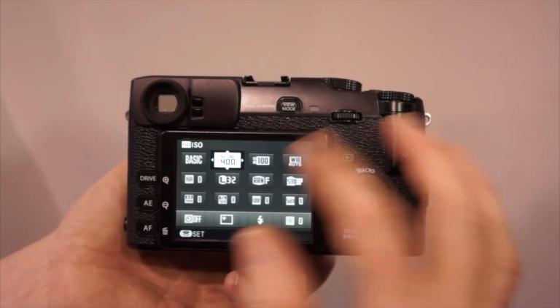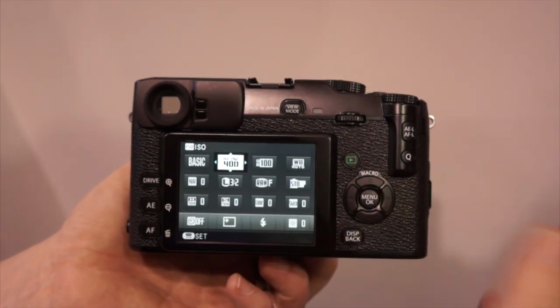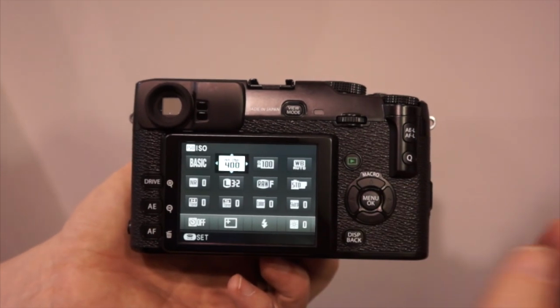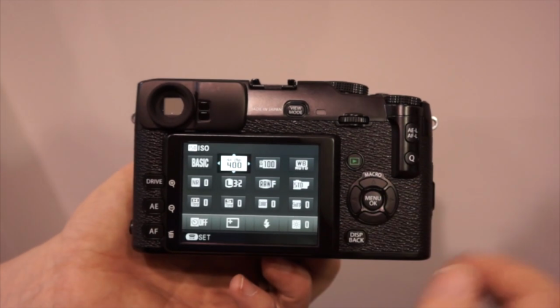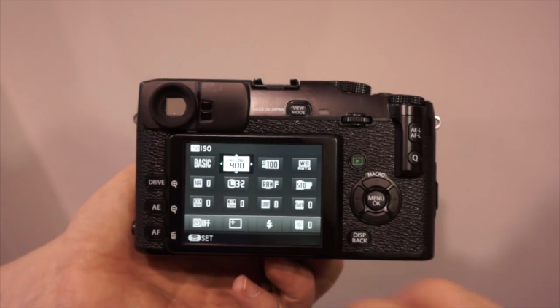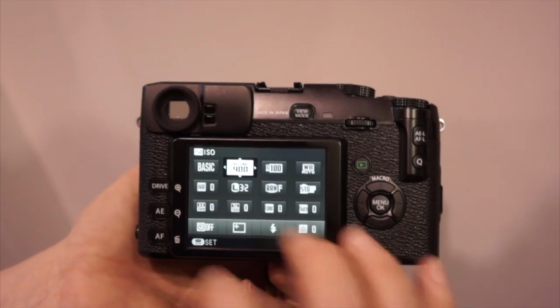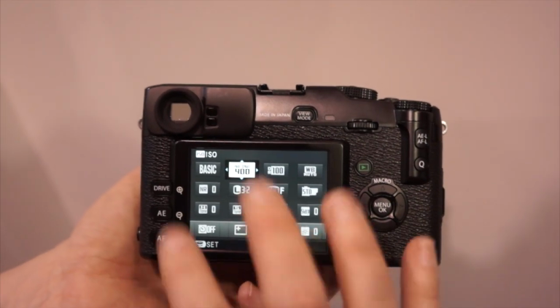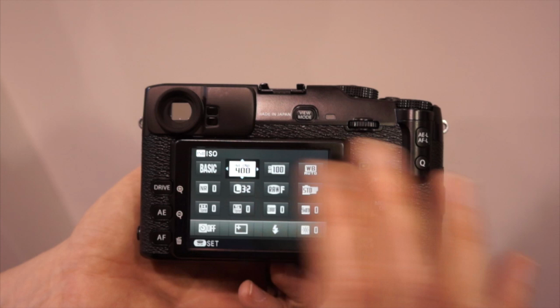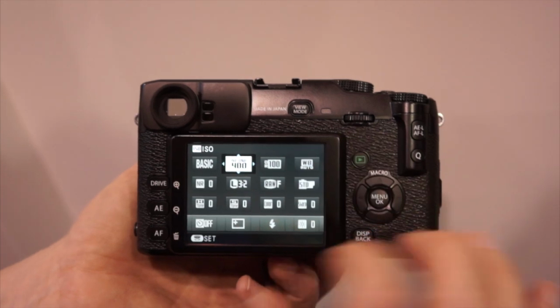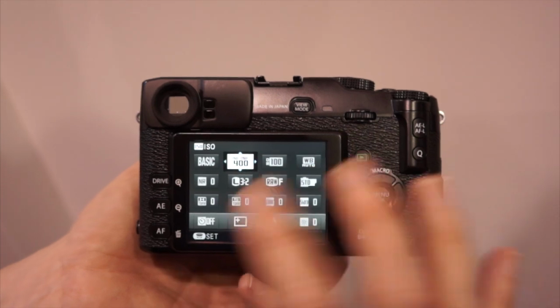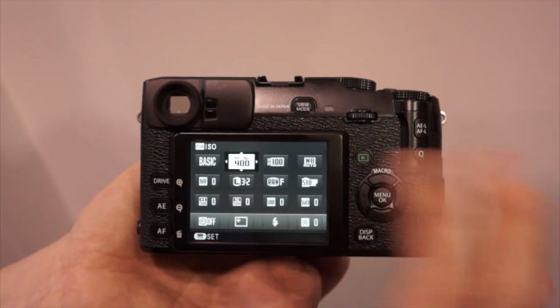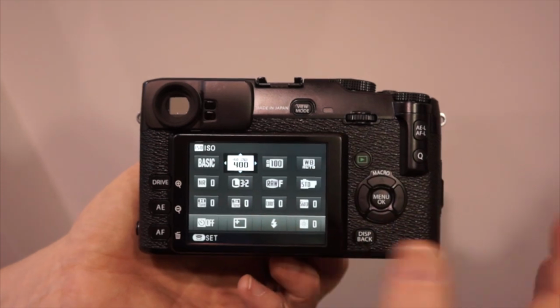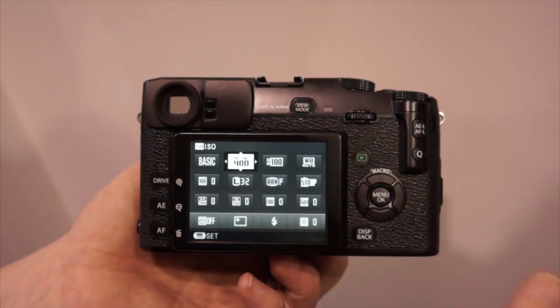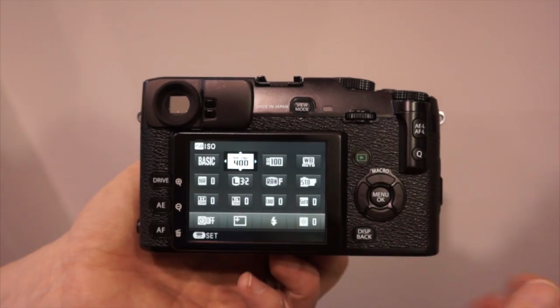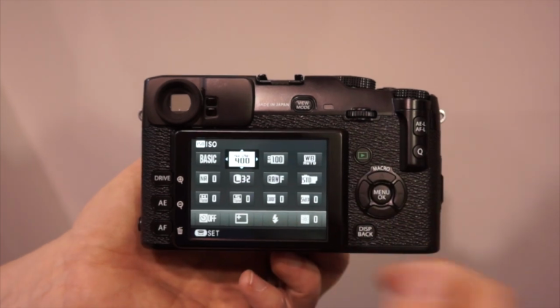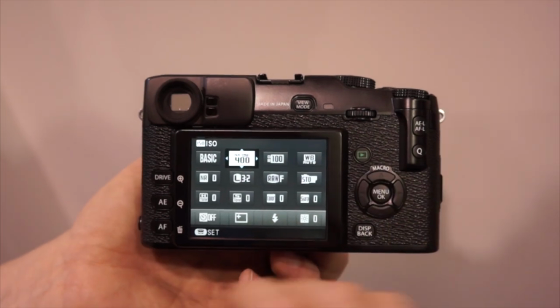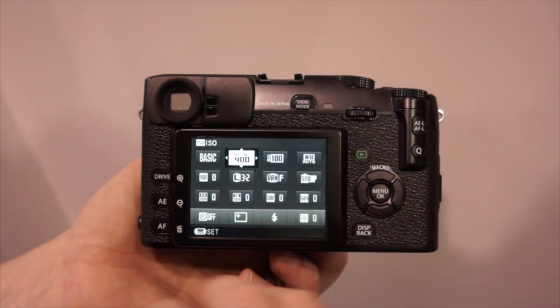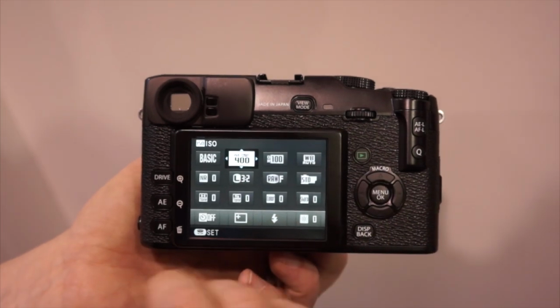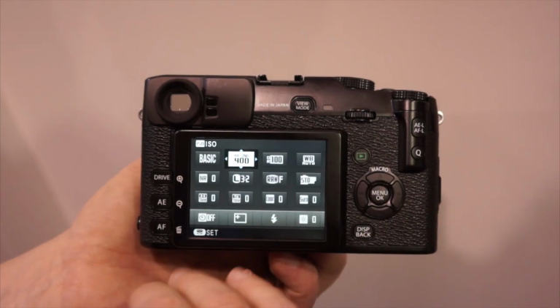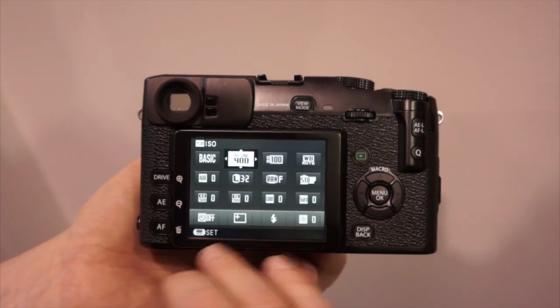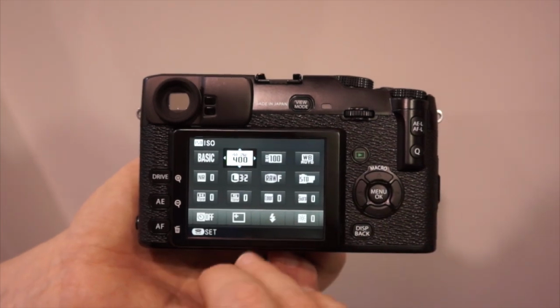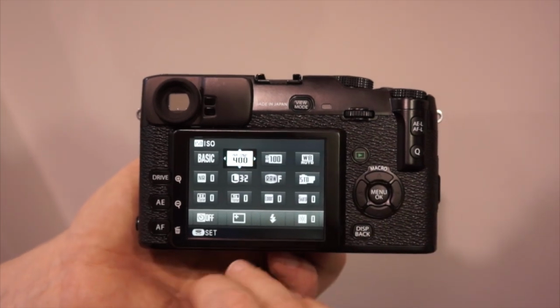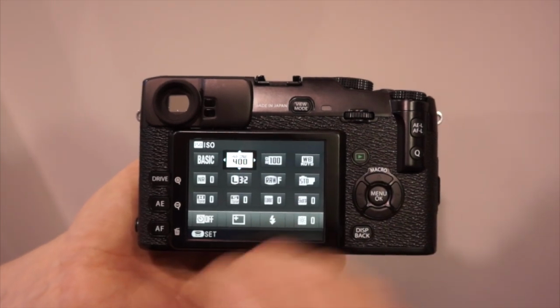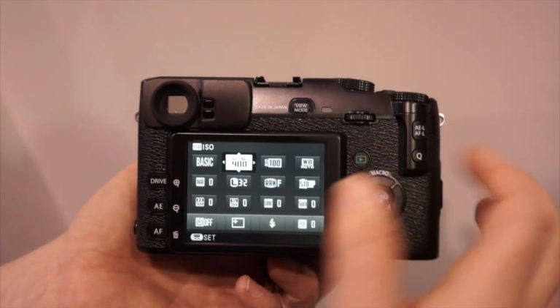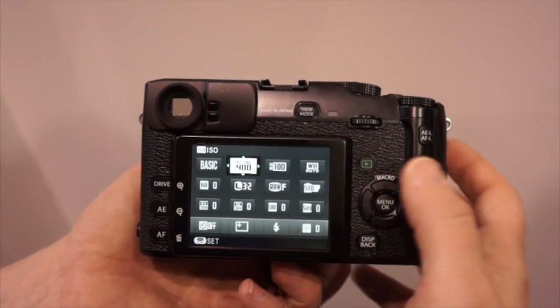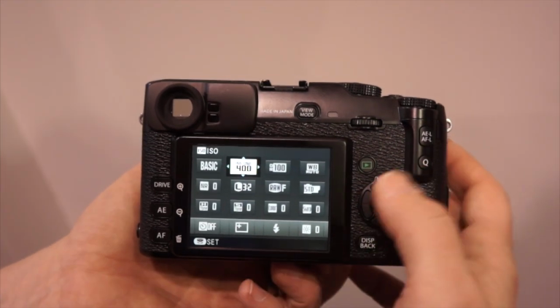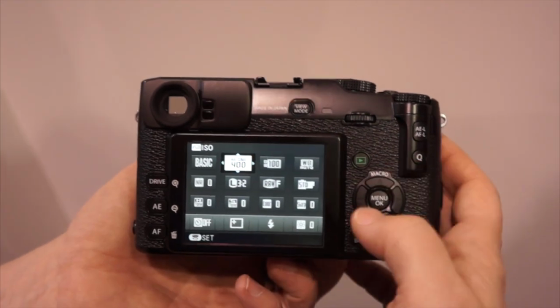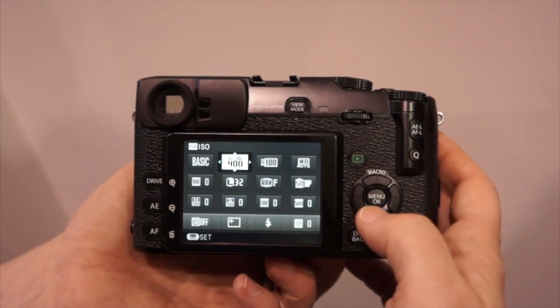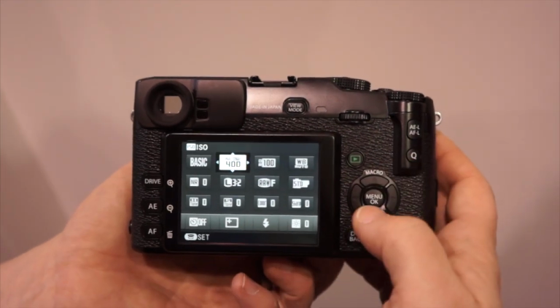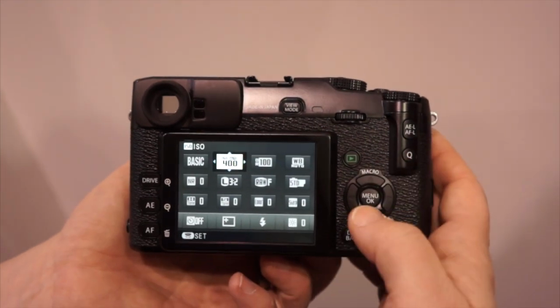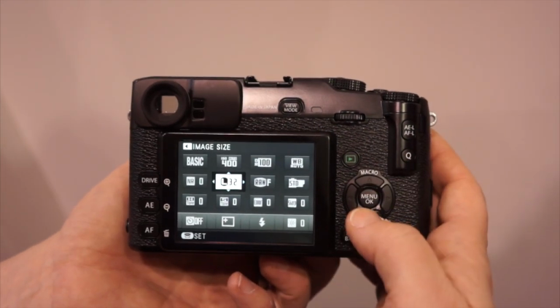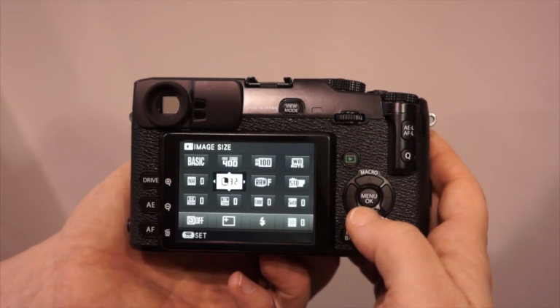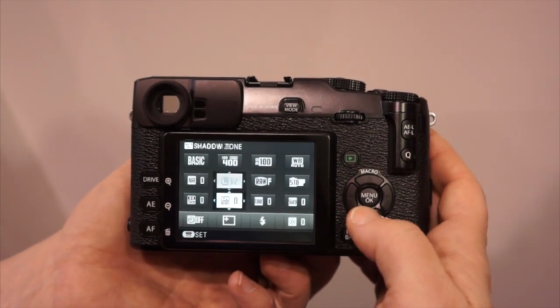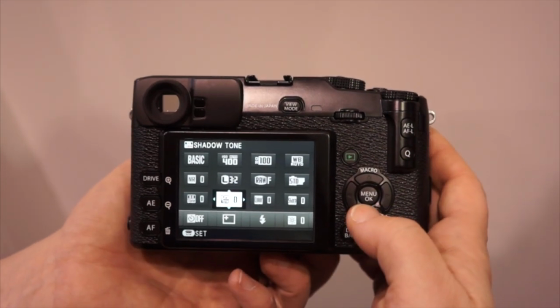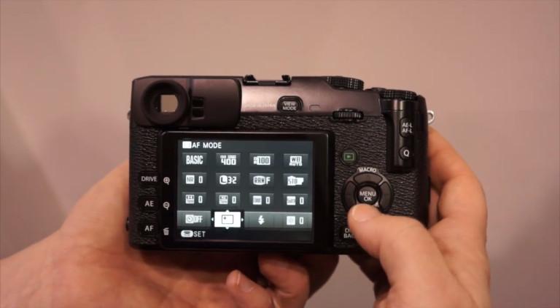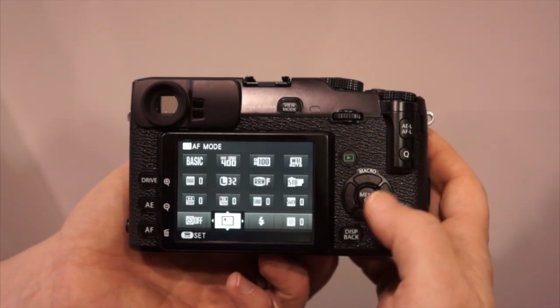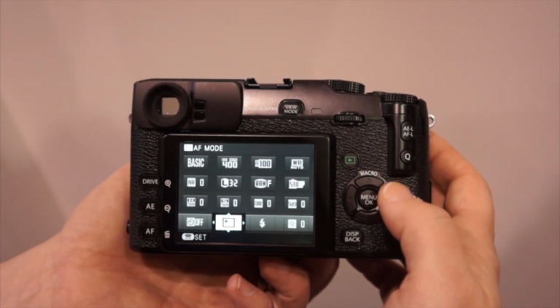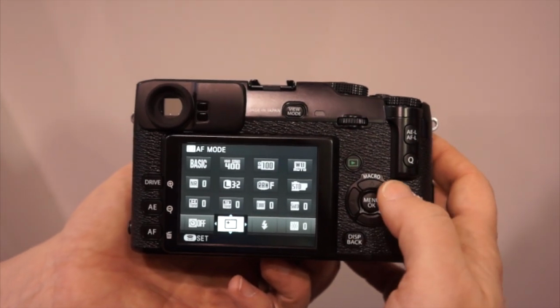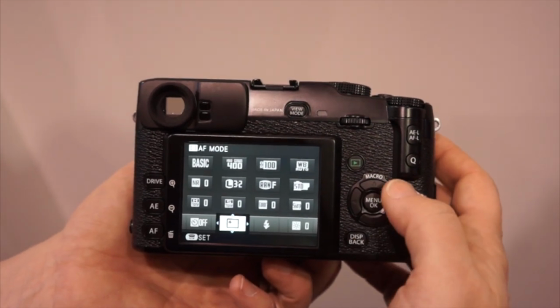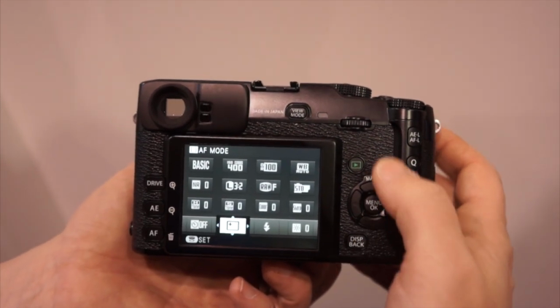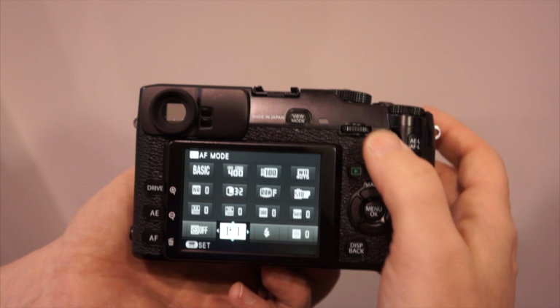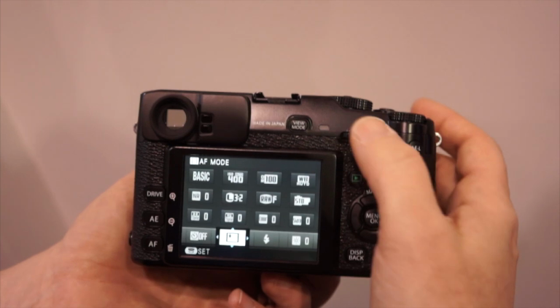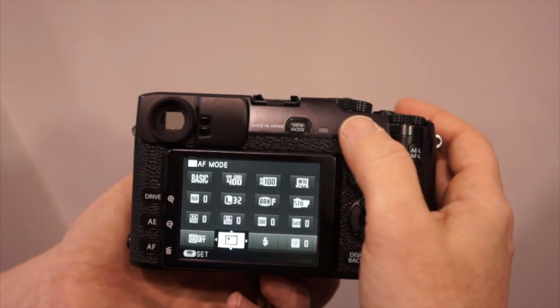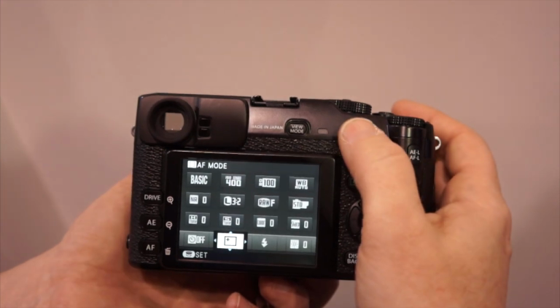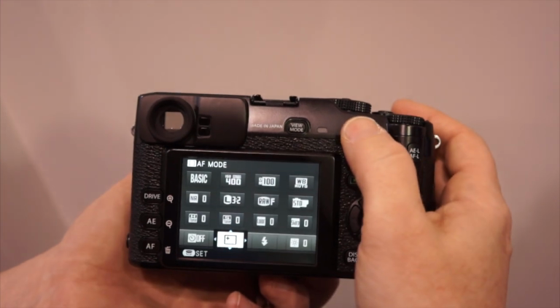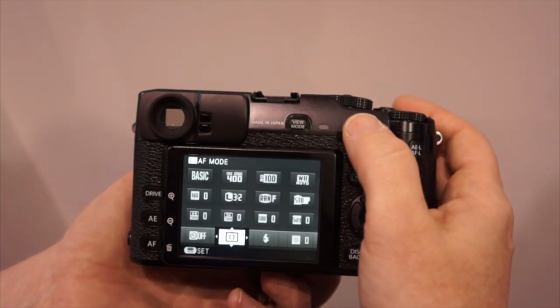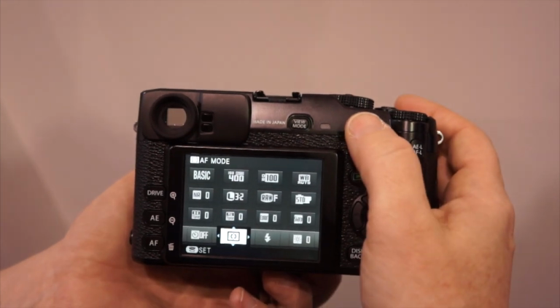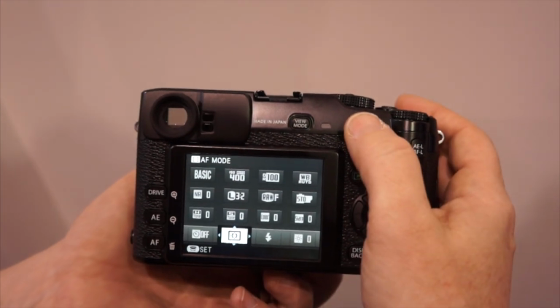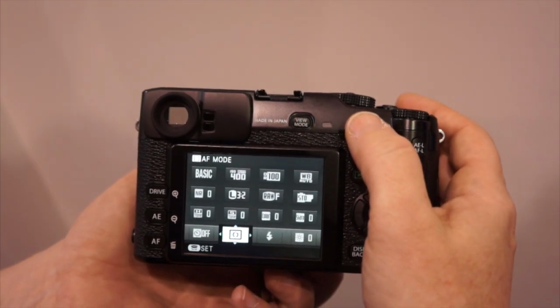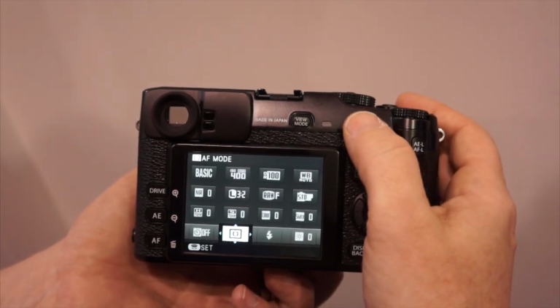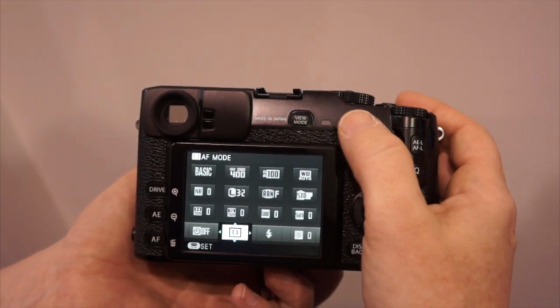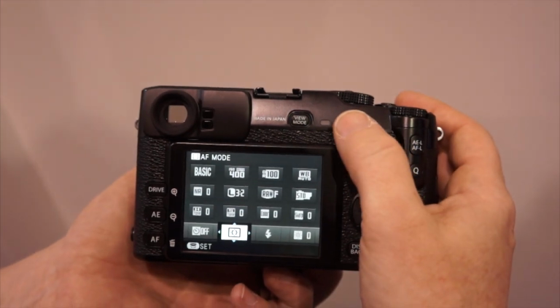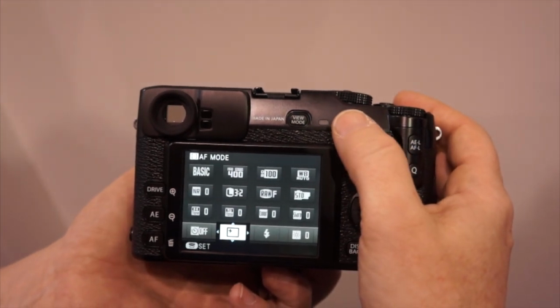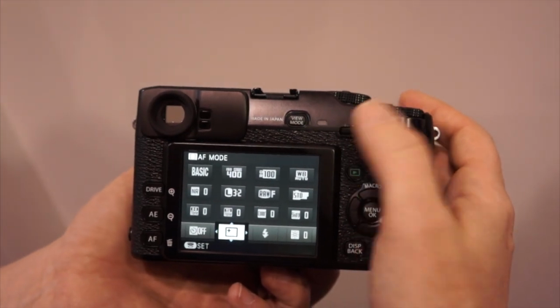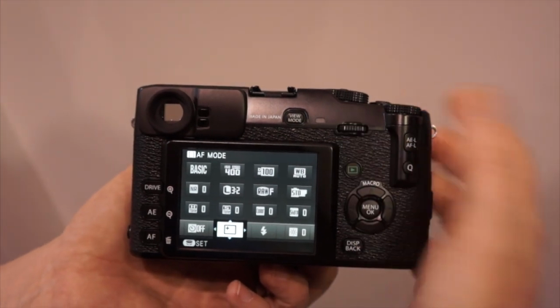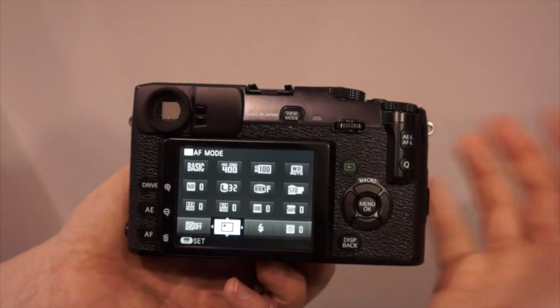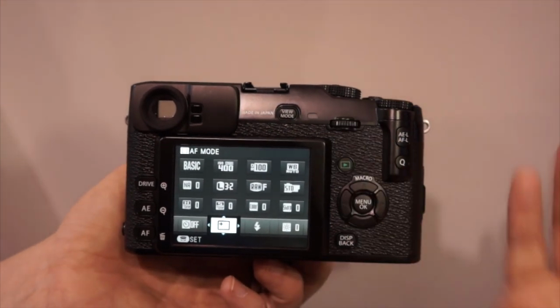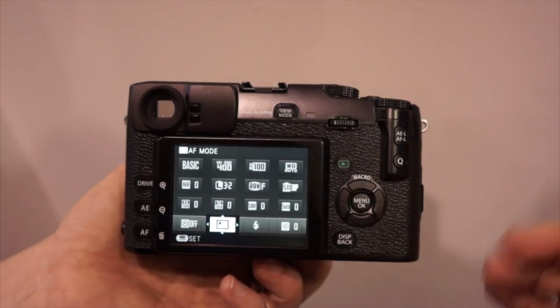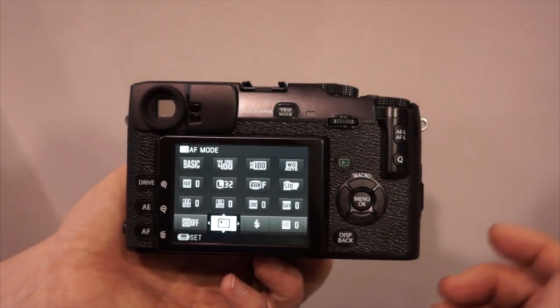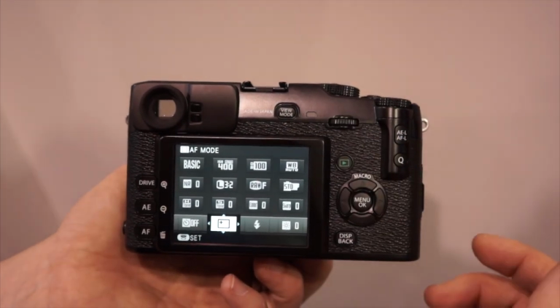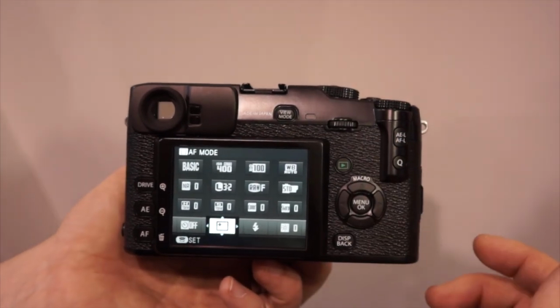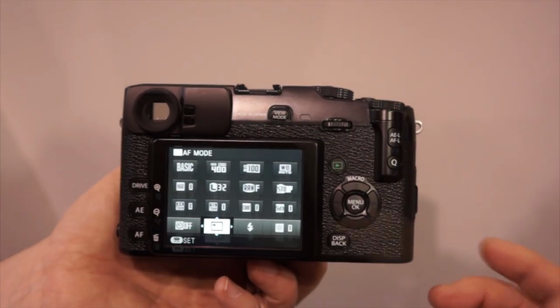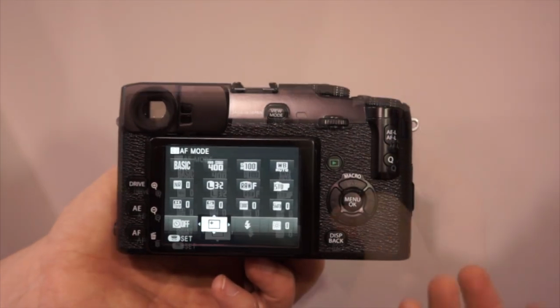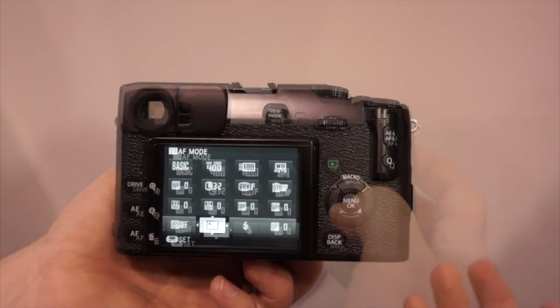Light balance, et cetera — everything including your focus point. You can change this from AF modes, very fast.